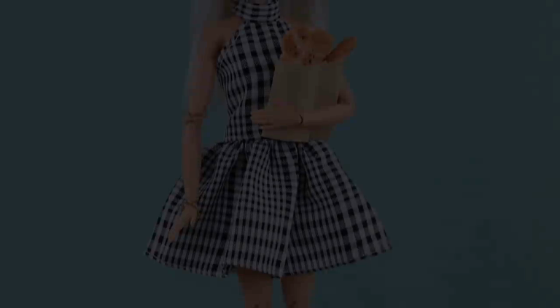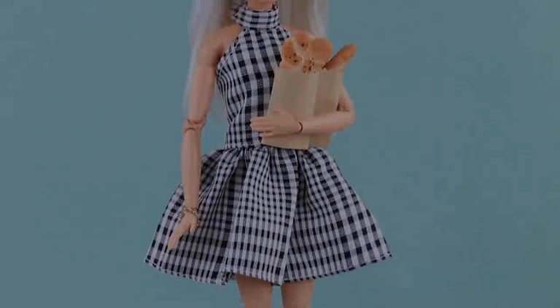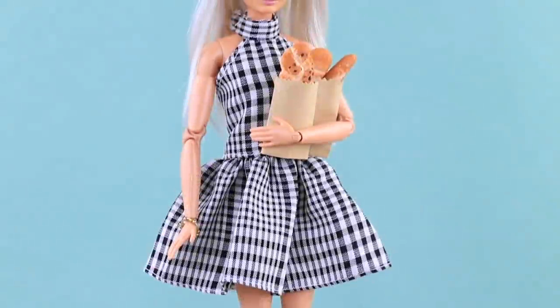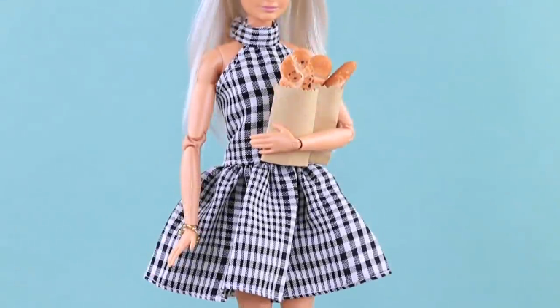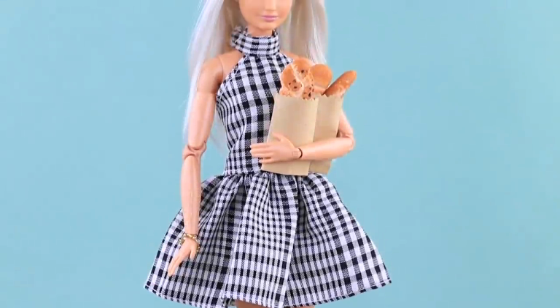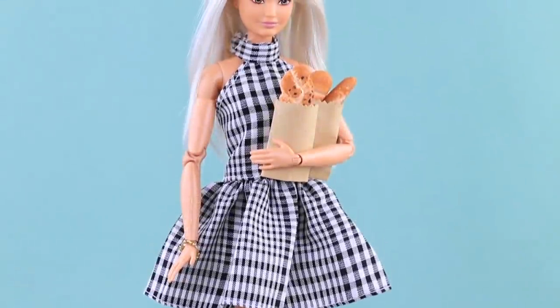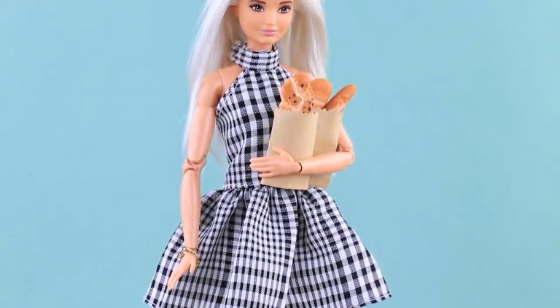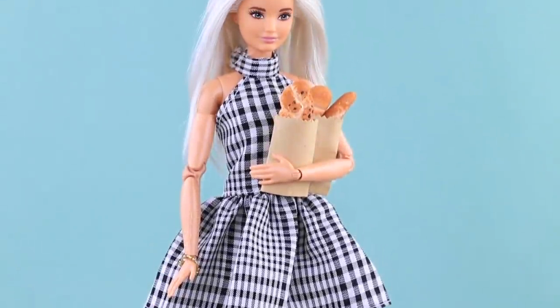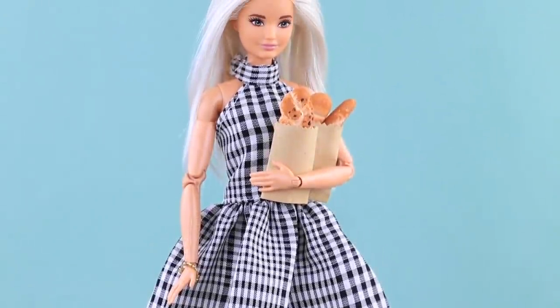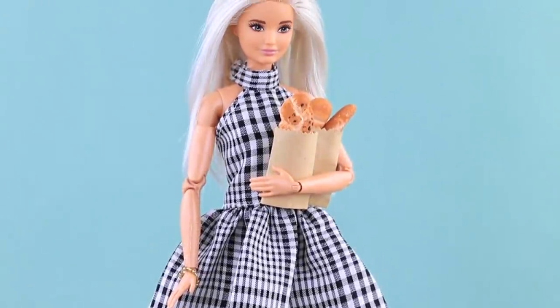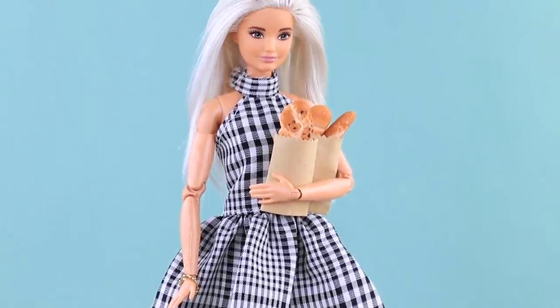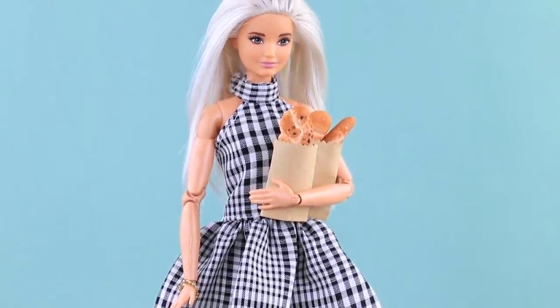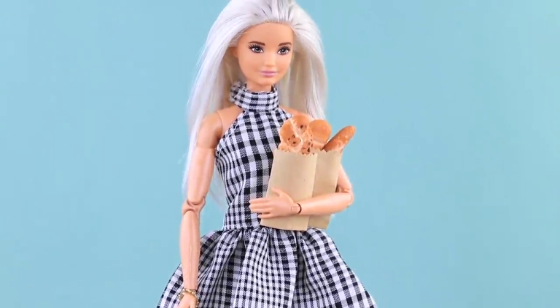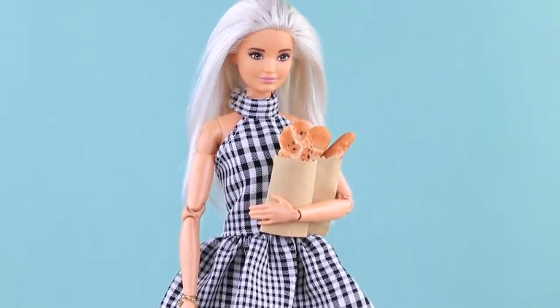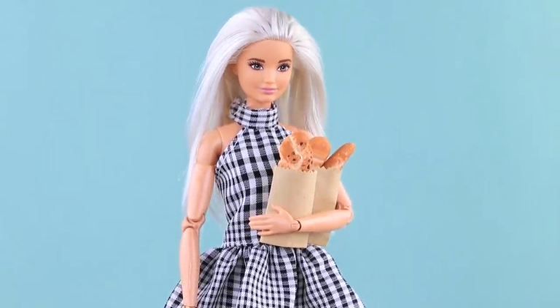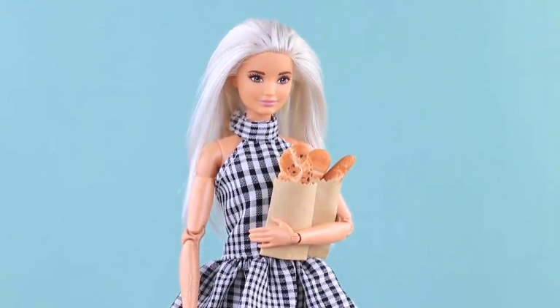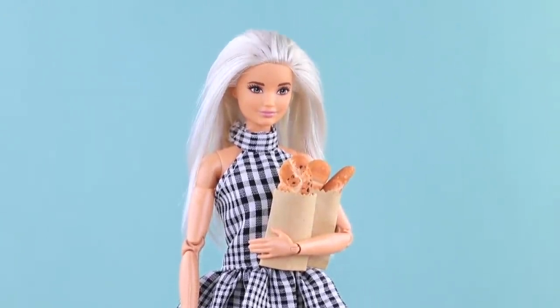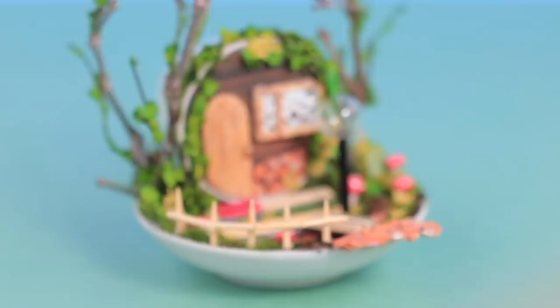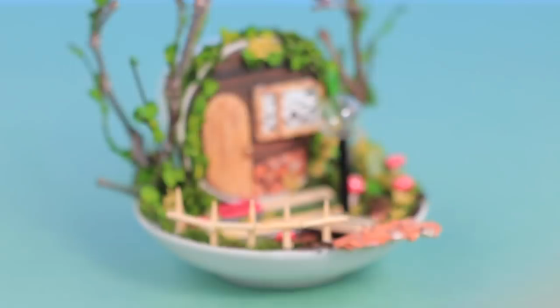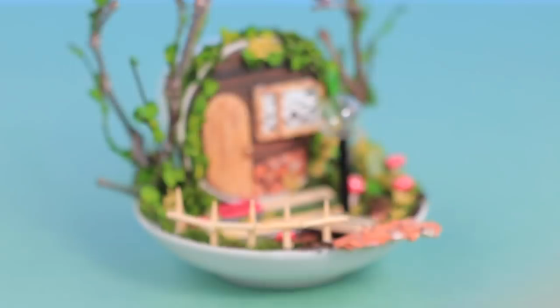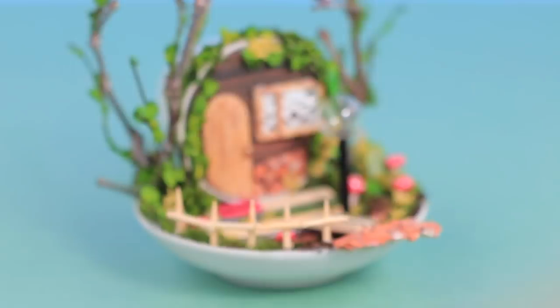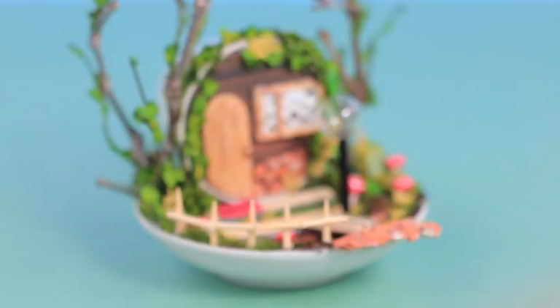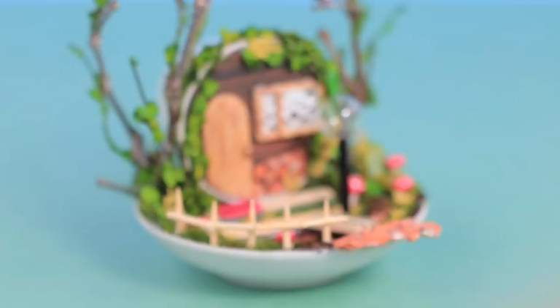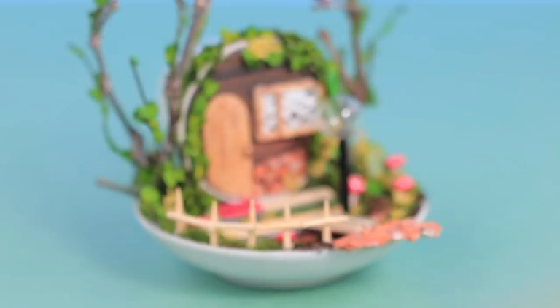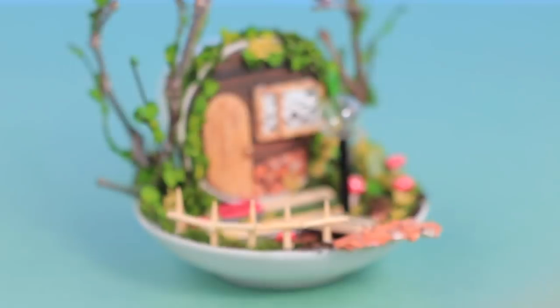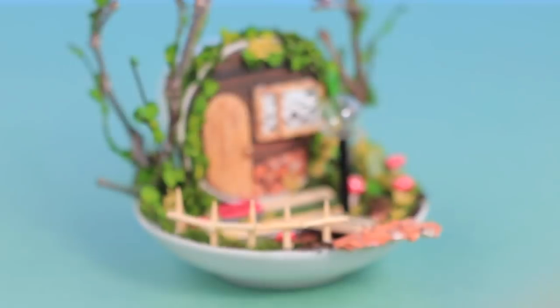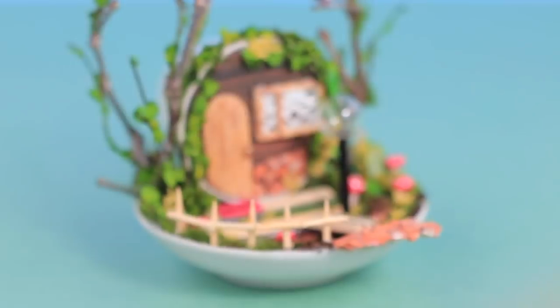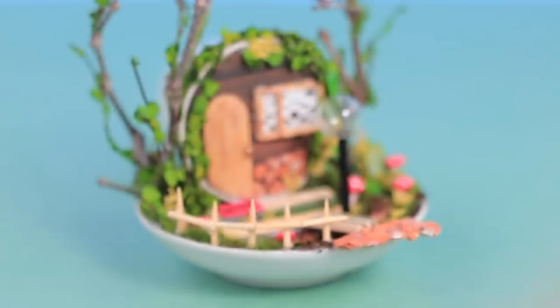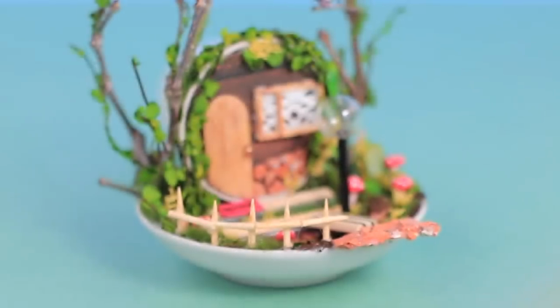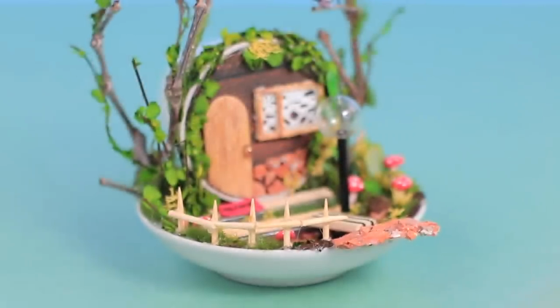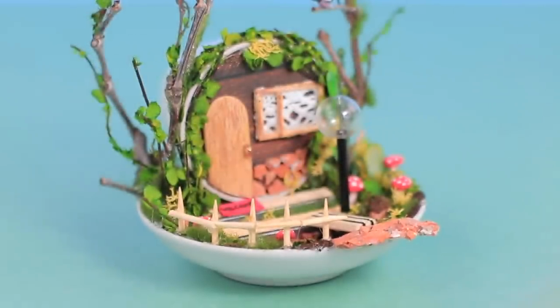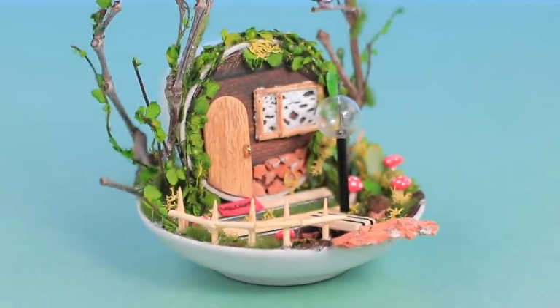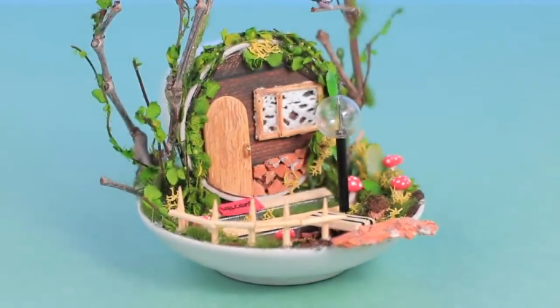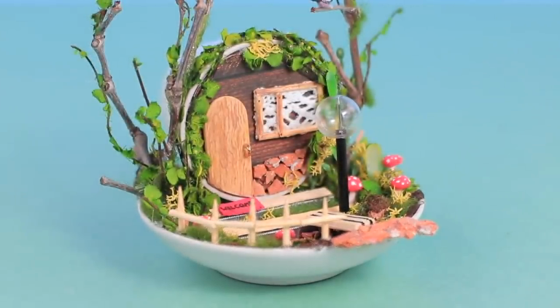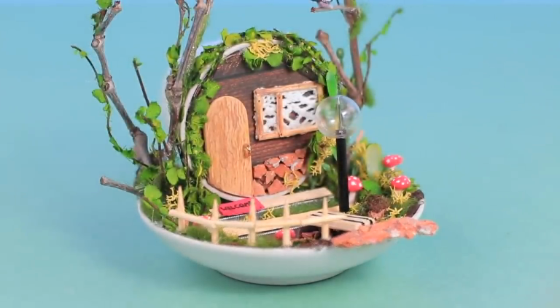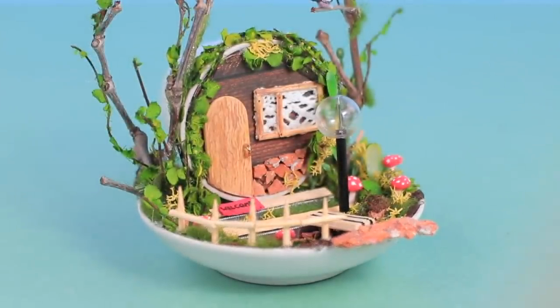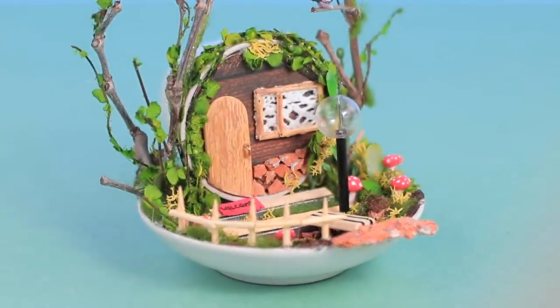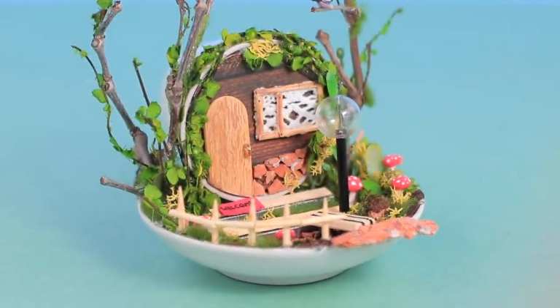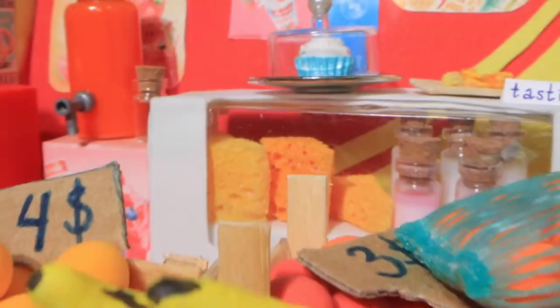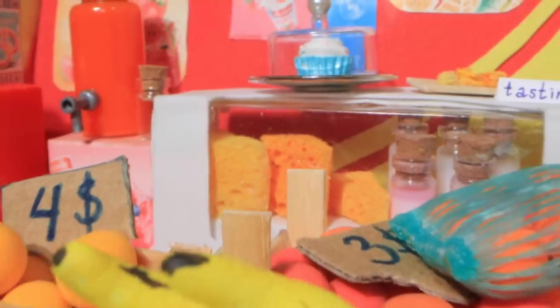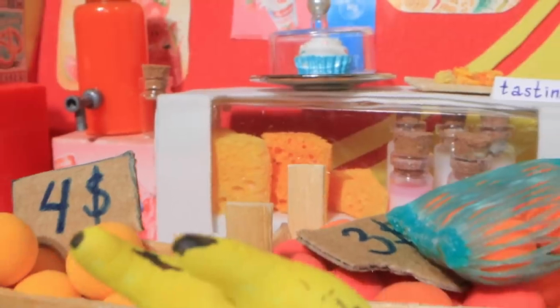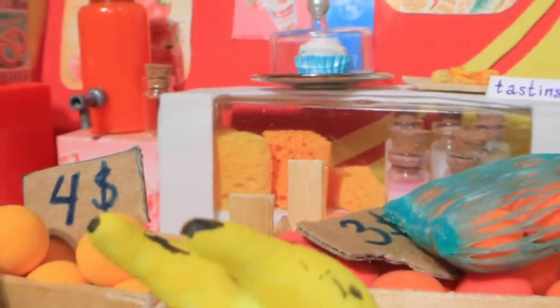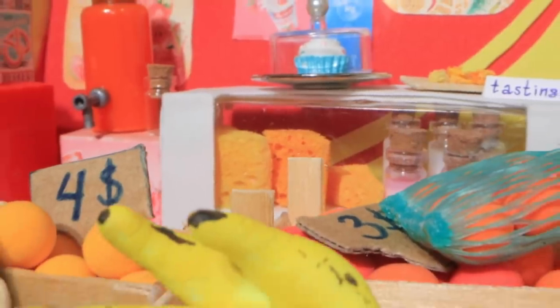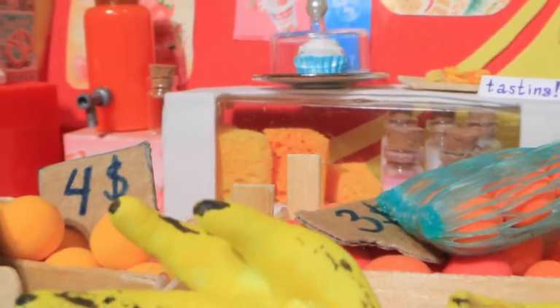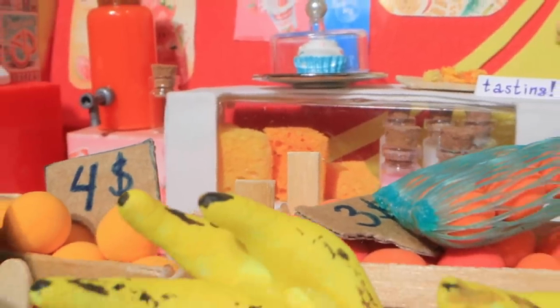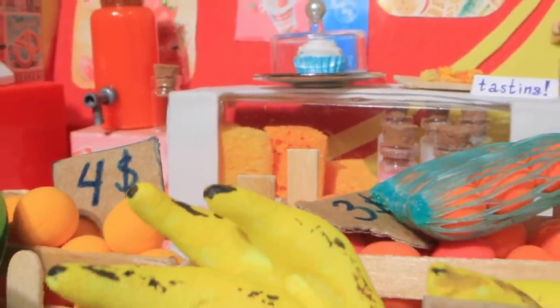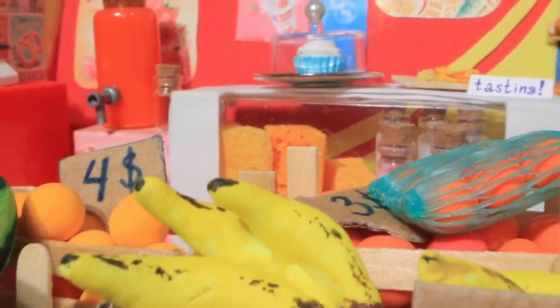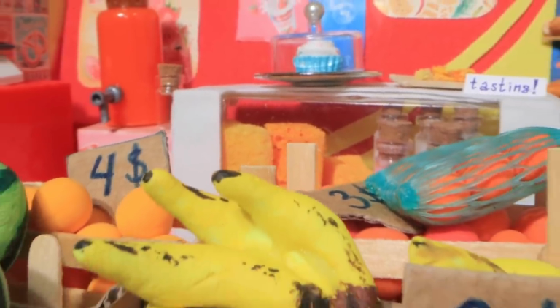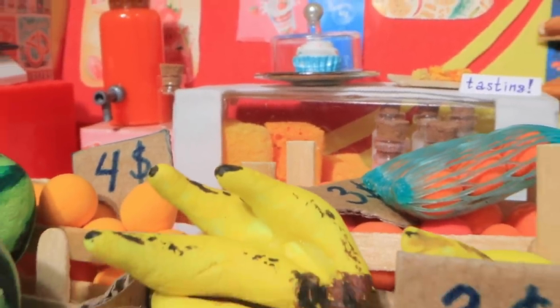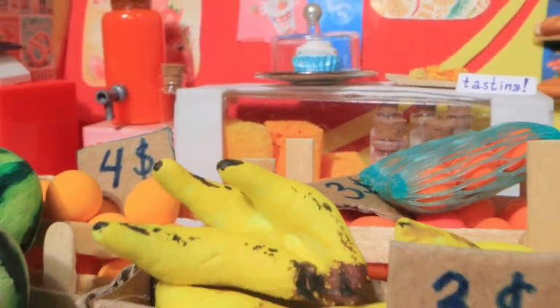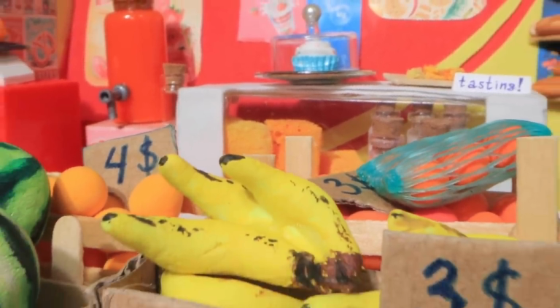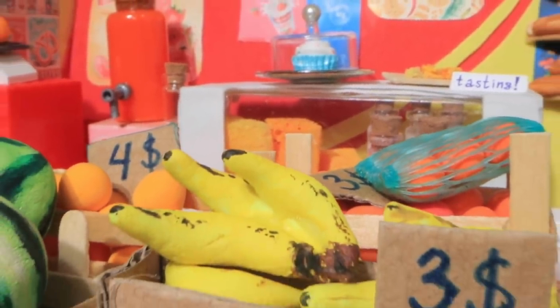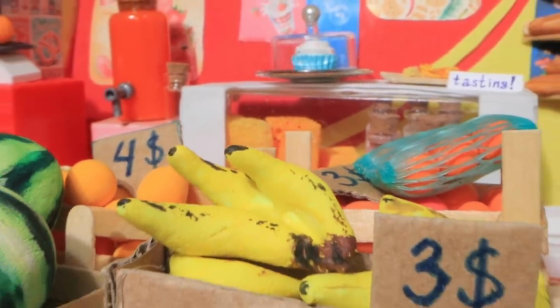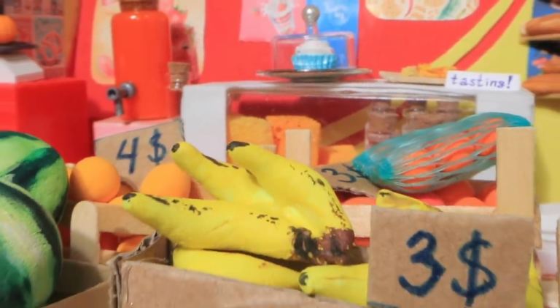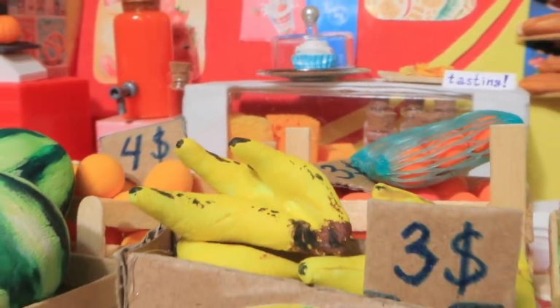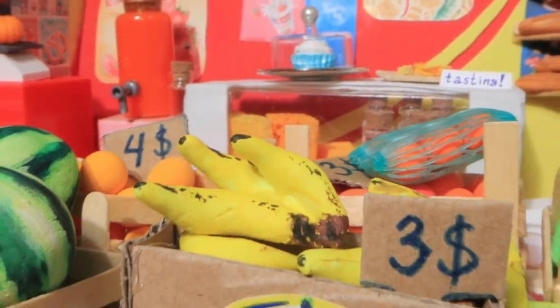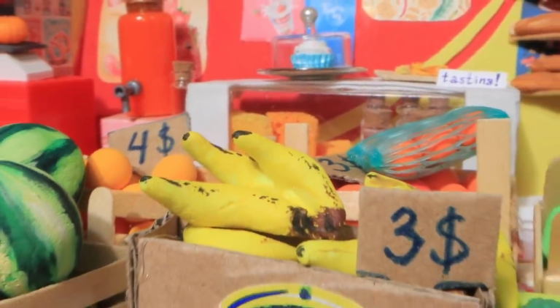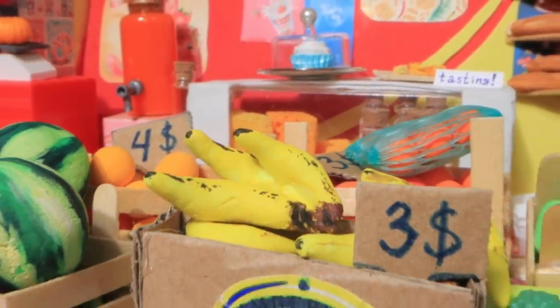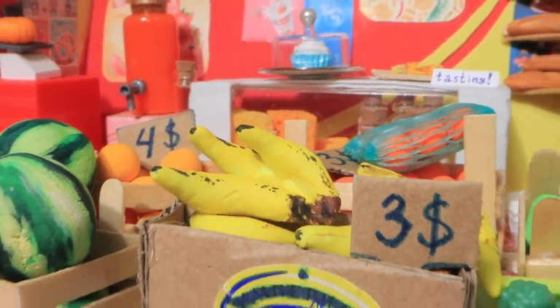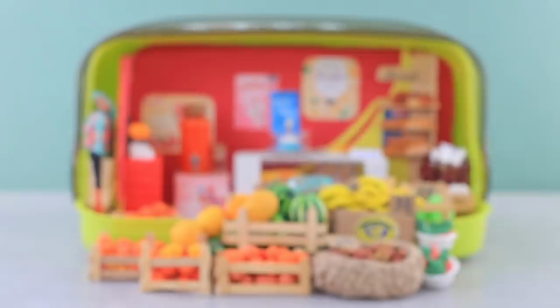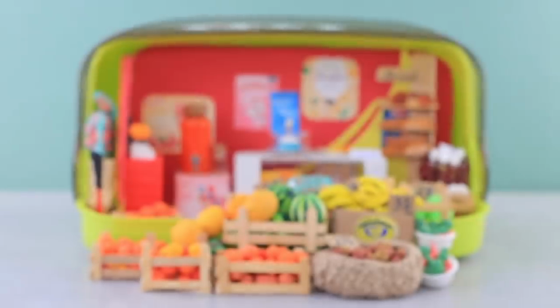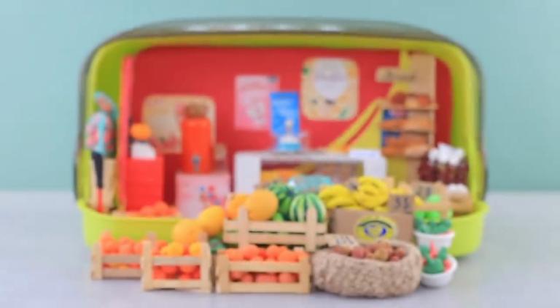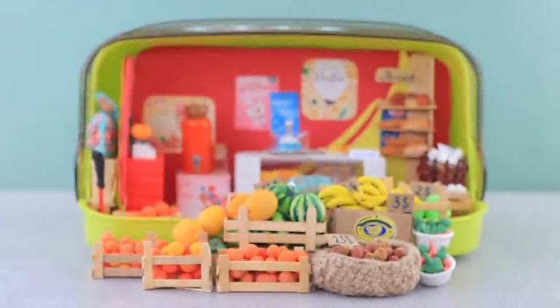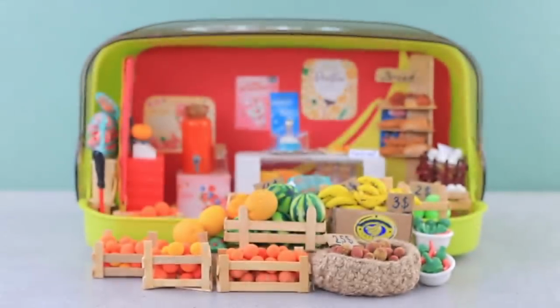Today, Lalalu will show you how to get your own house and become an owner of a grocery shop without leaving your home.